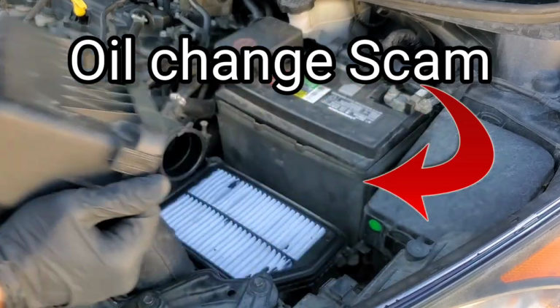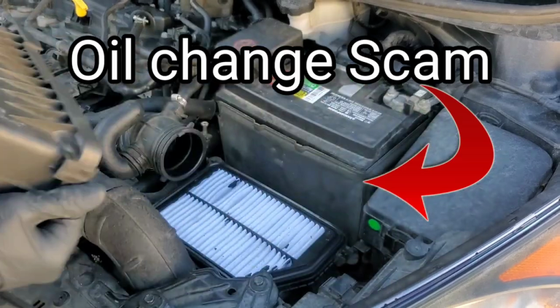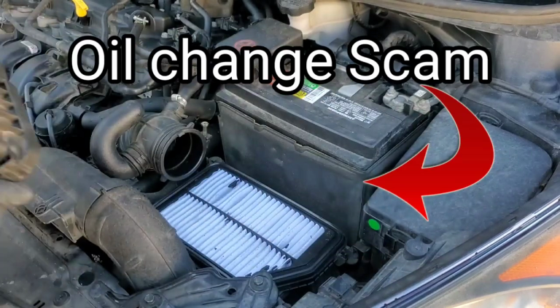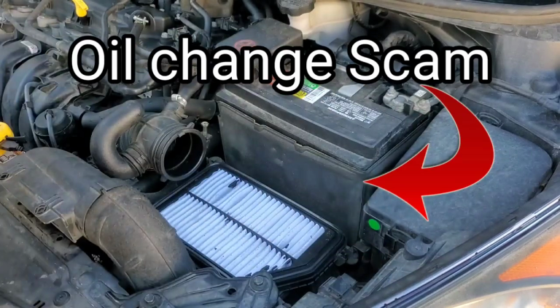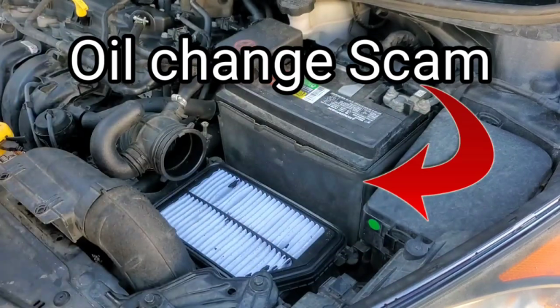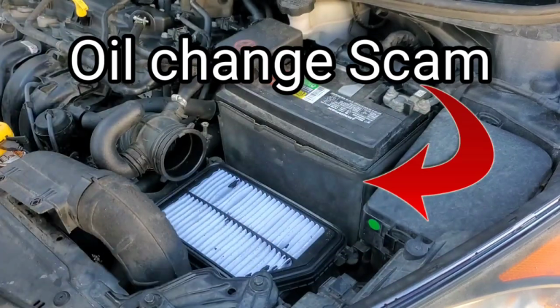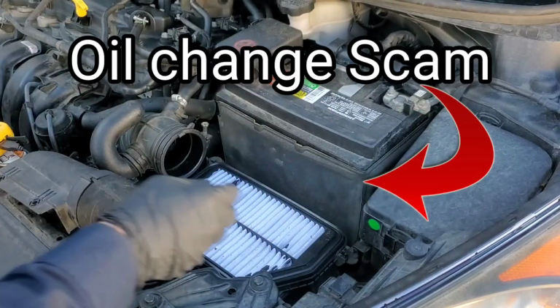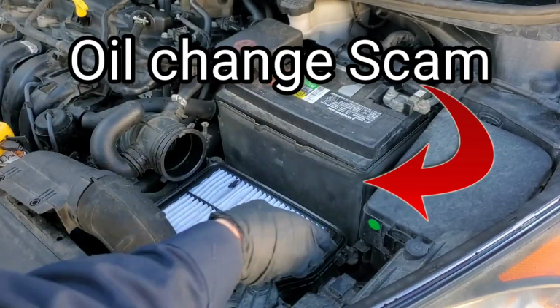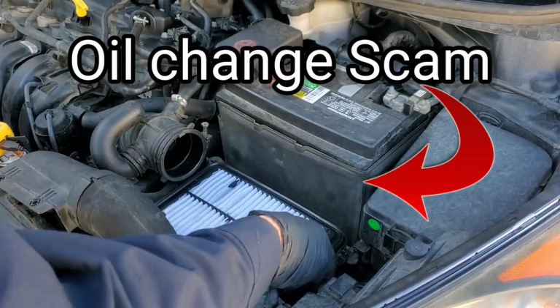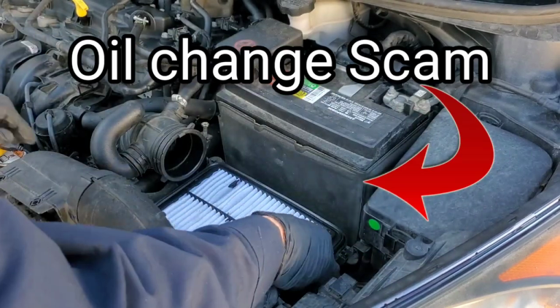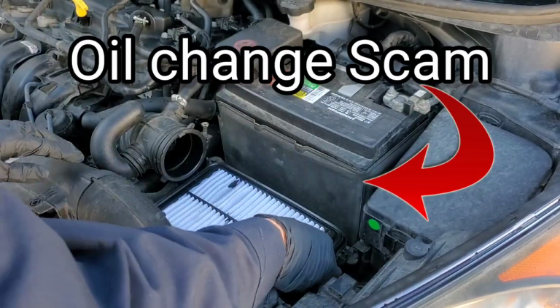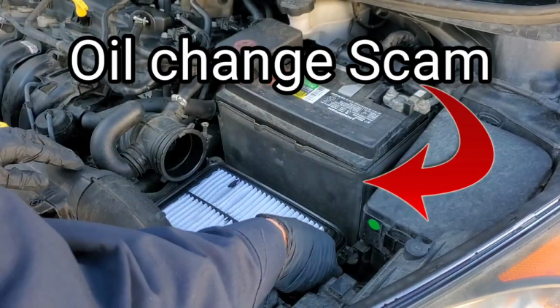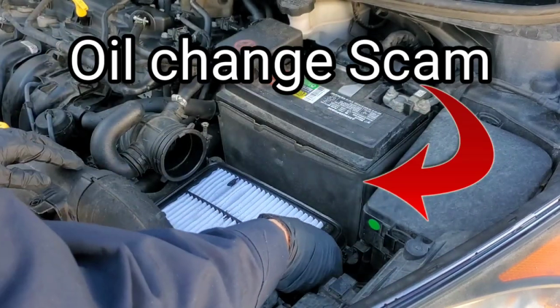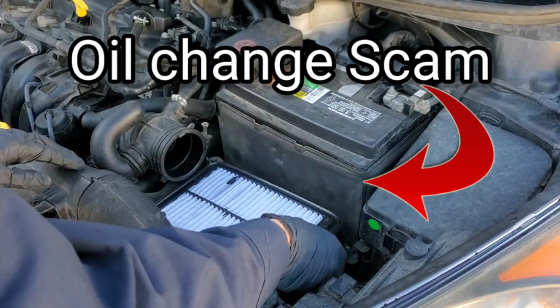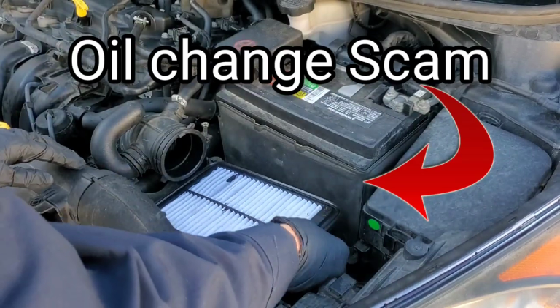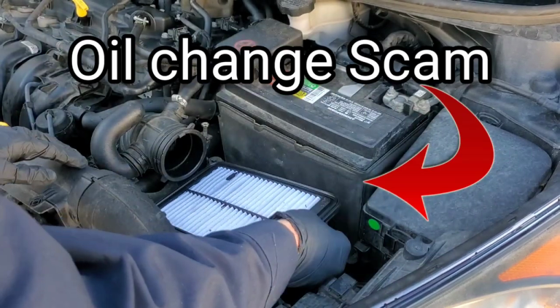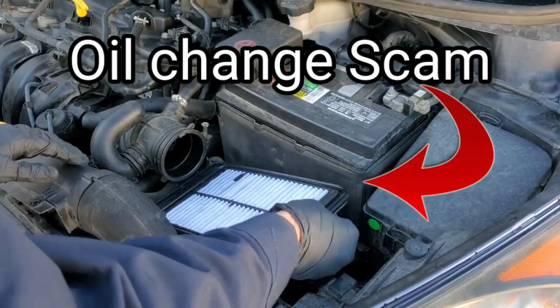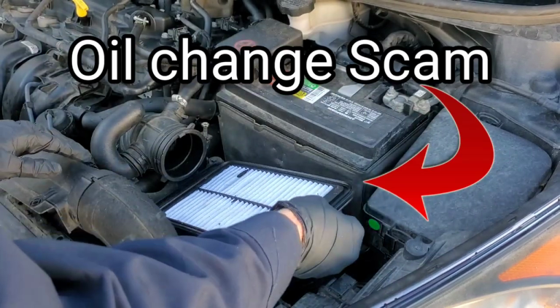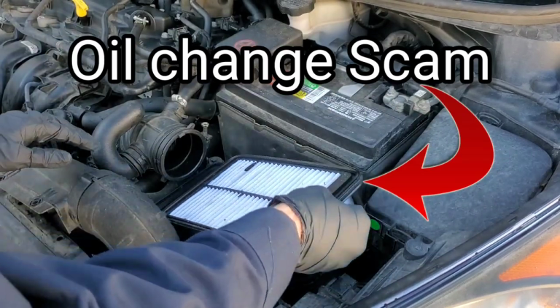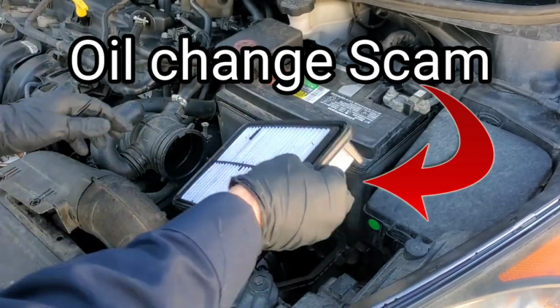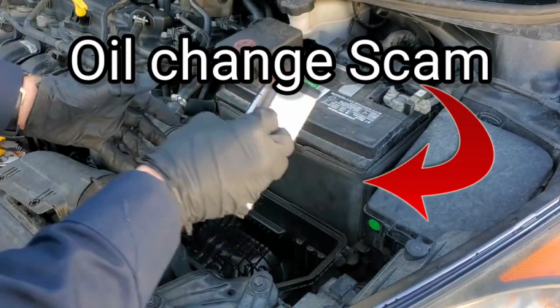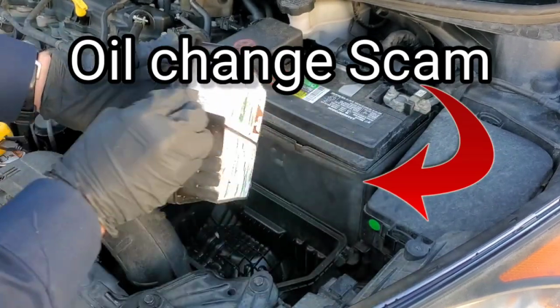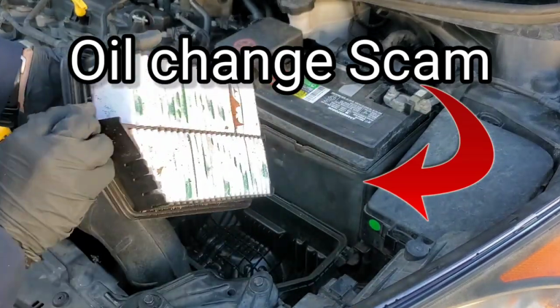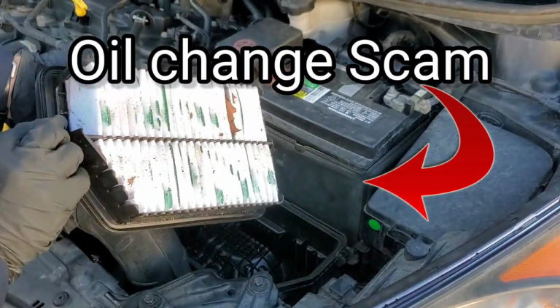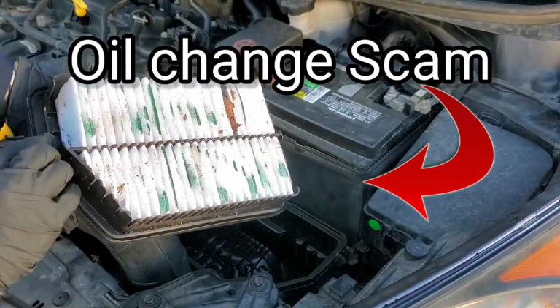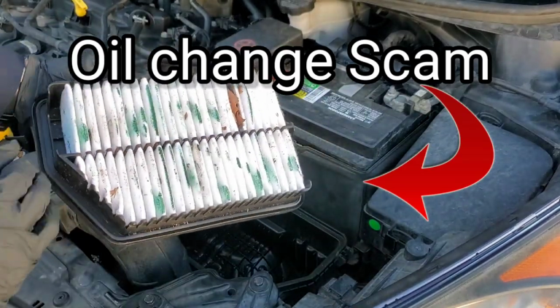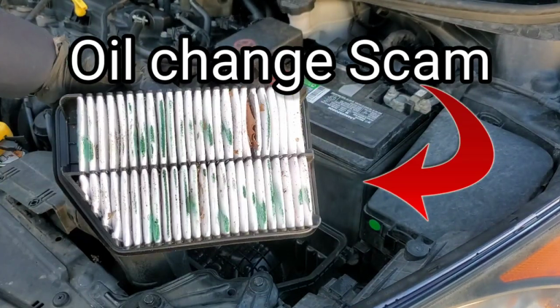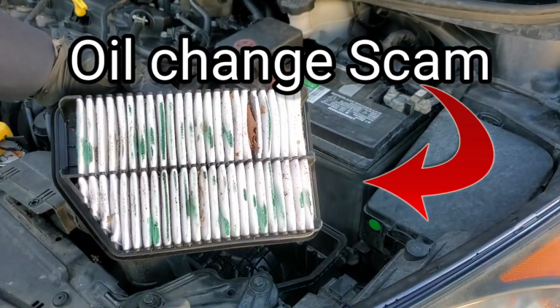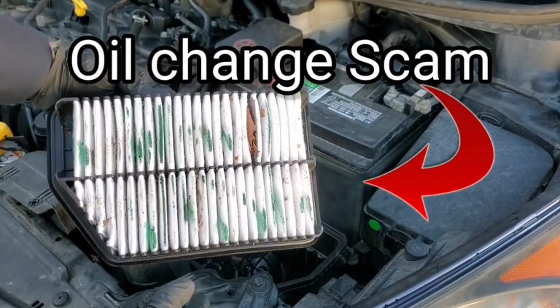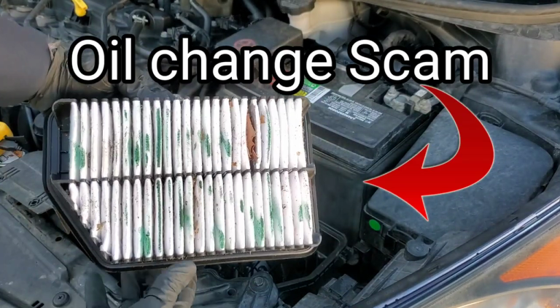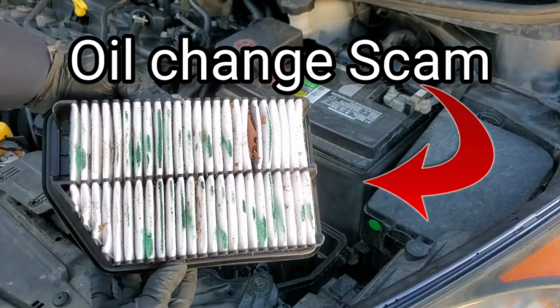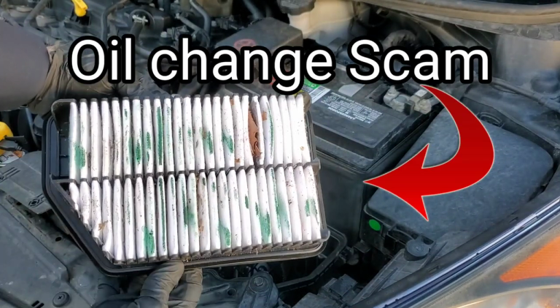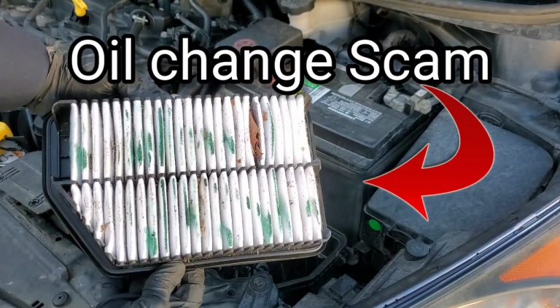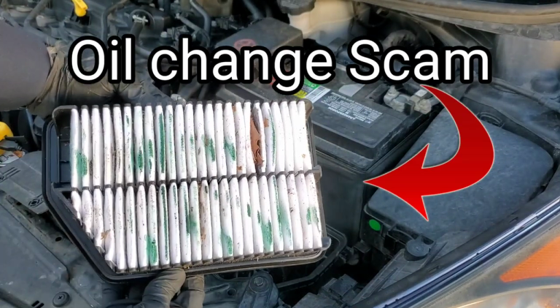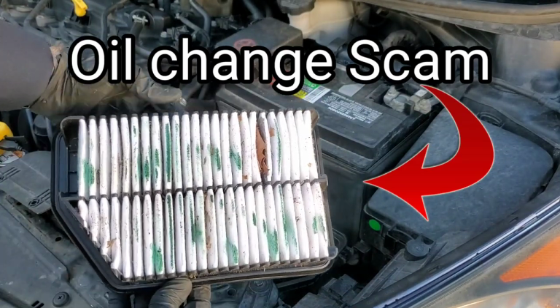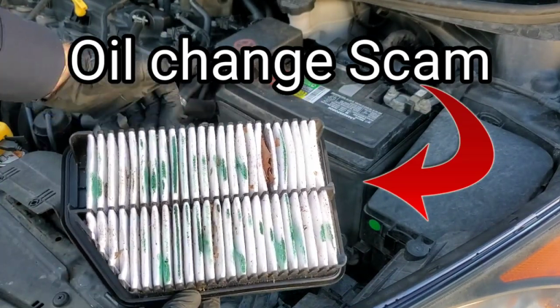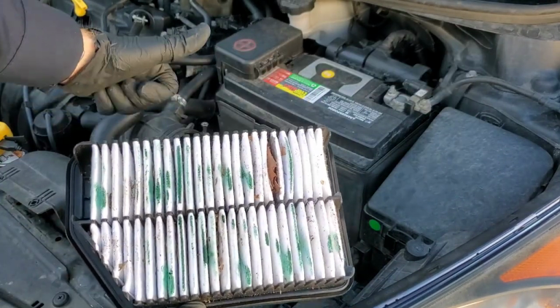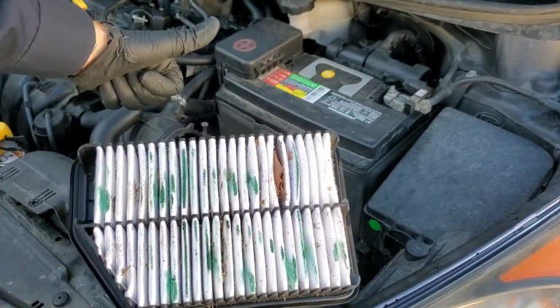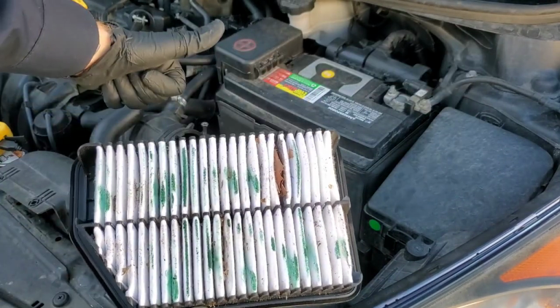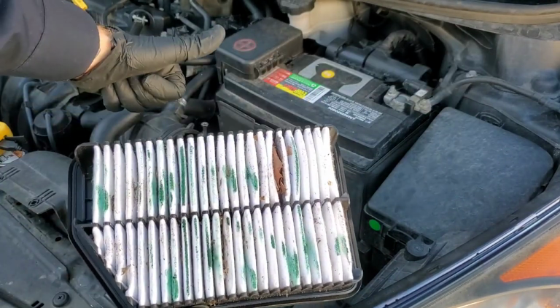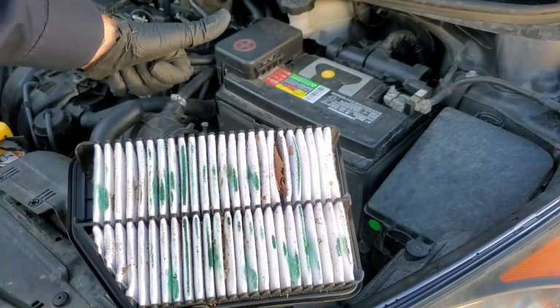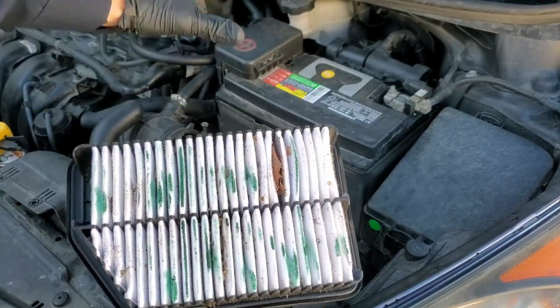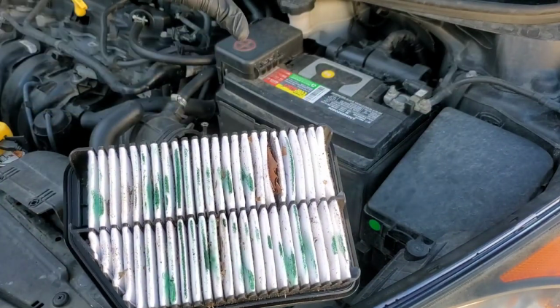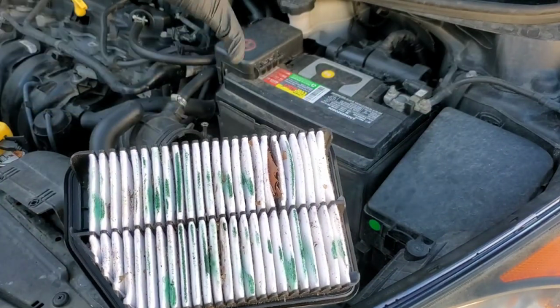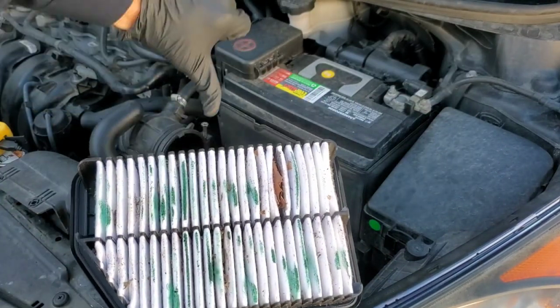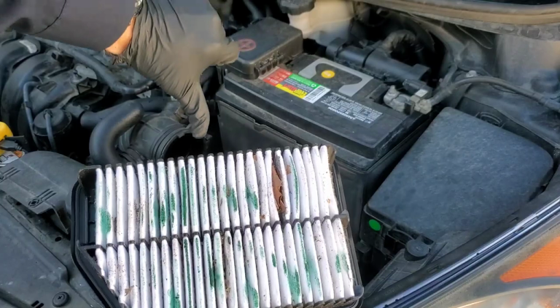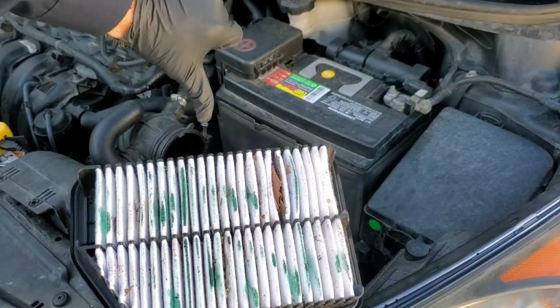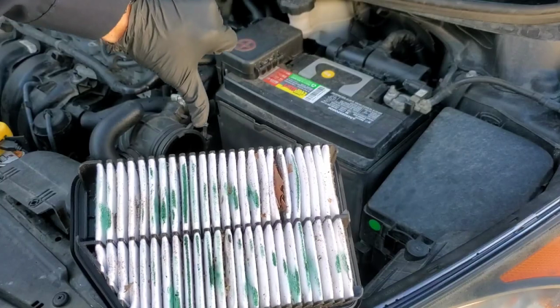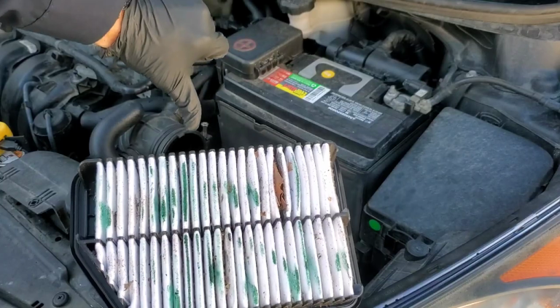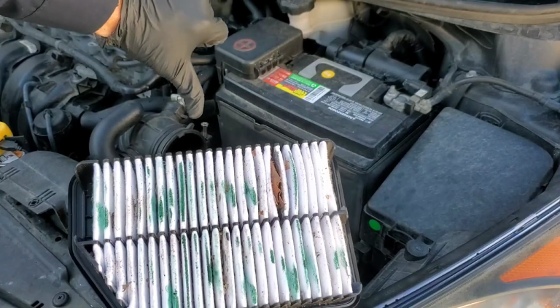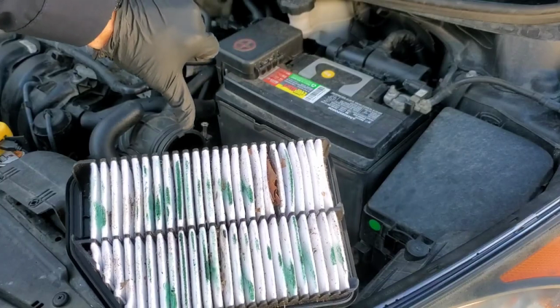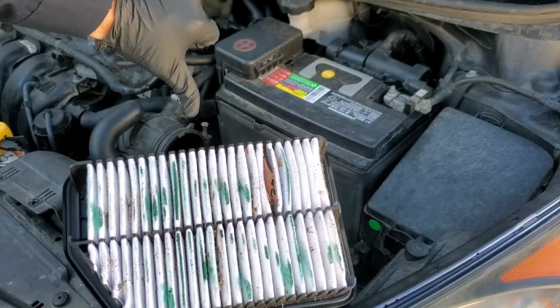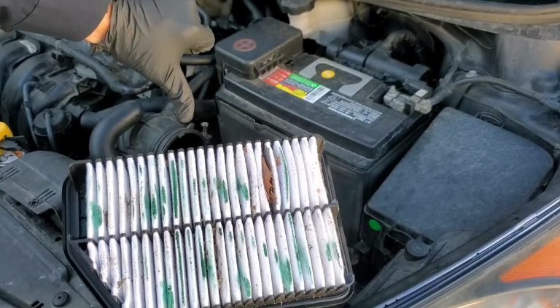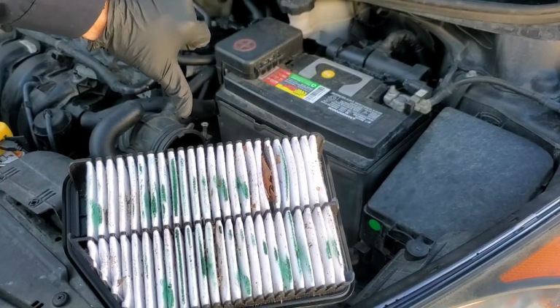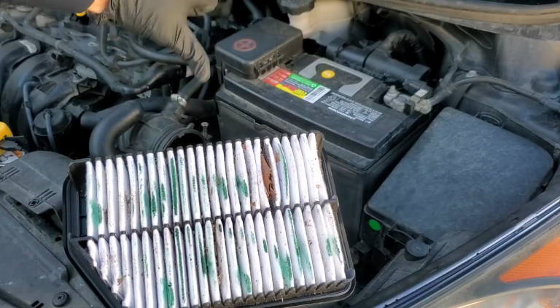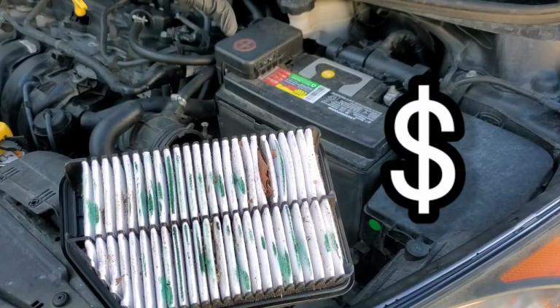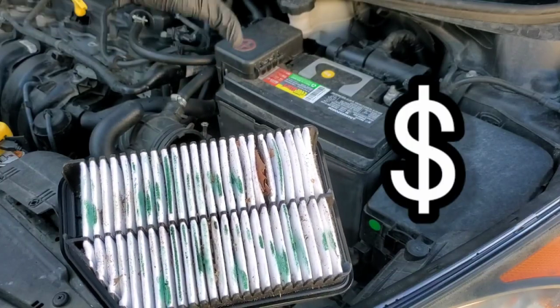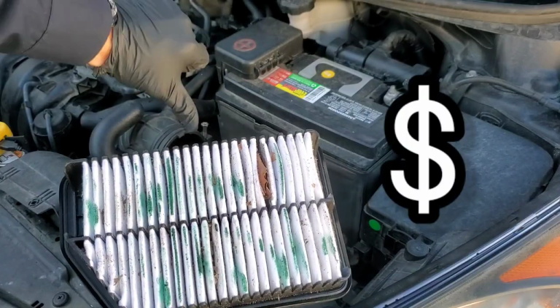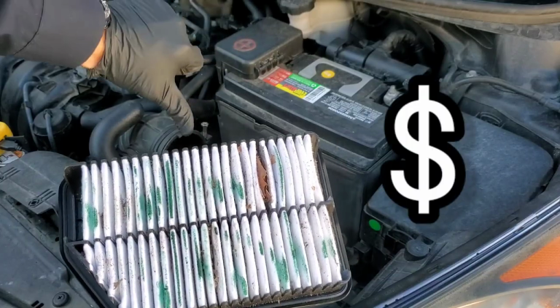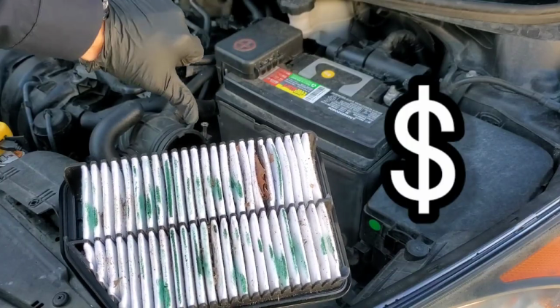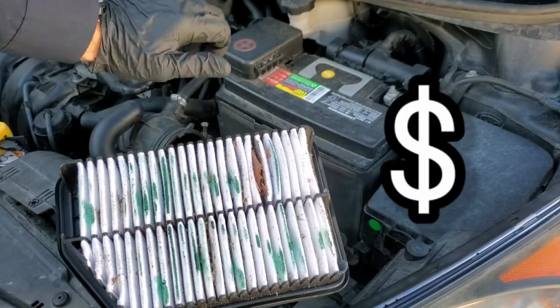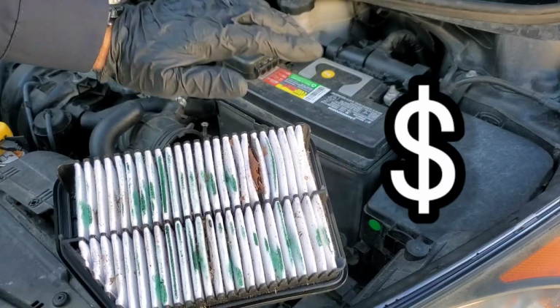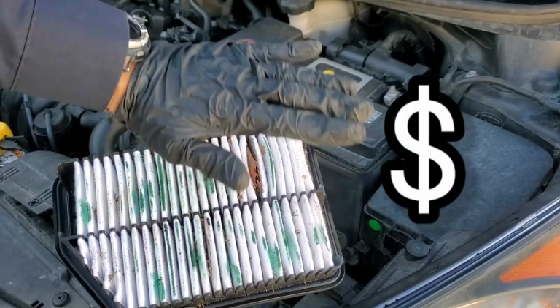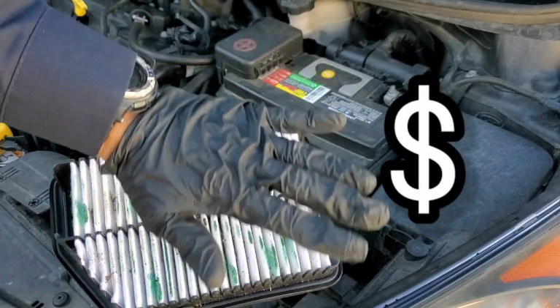Watch out for this oil change scam by mechanics and quick lube shops — the legendary upsell.